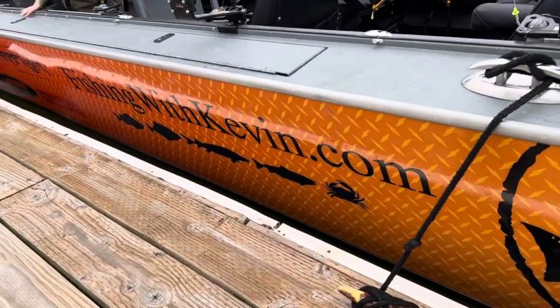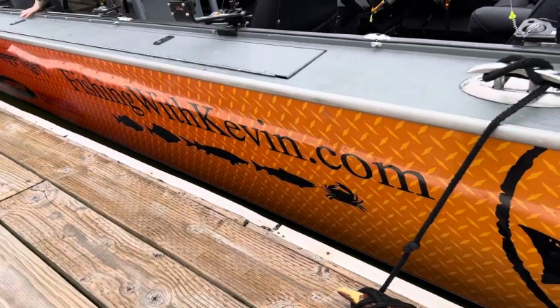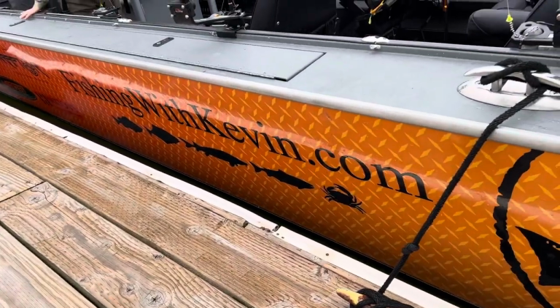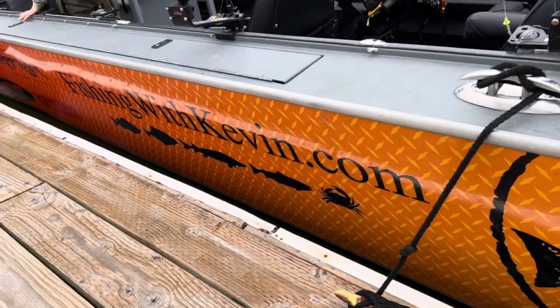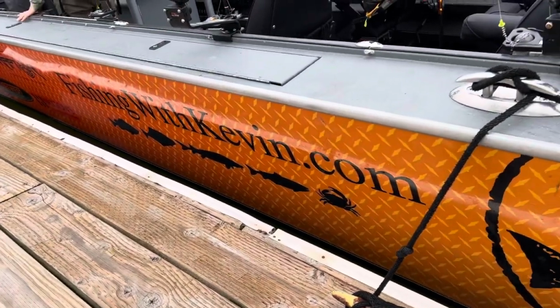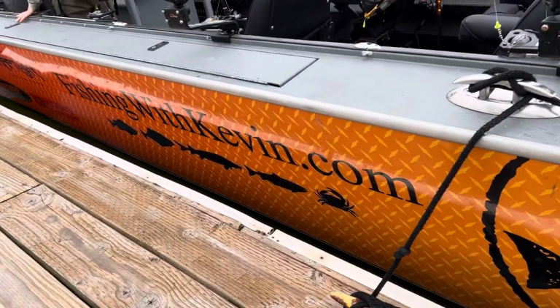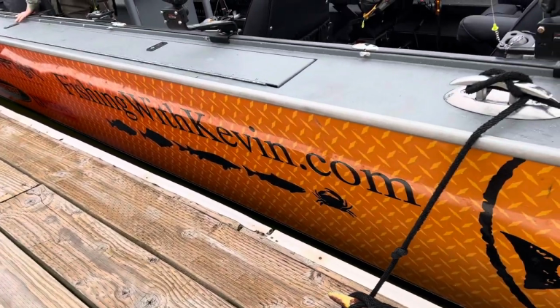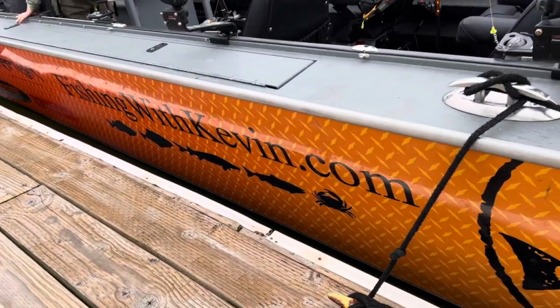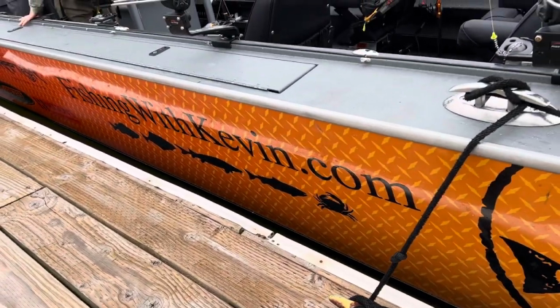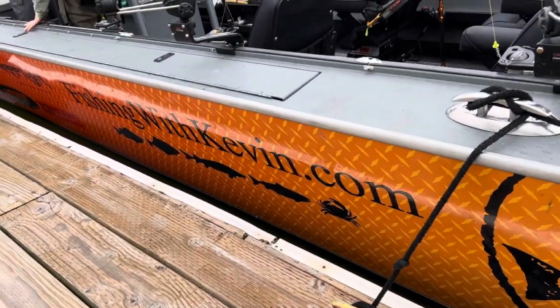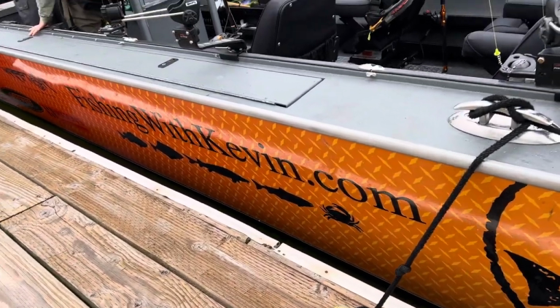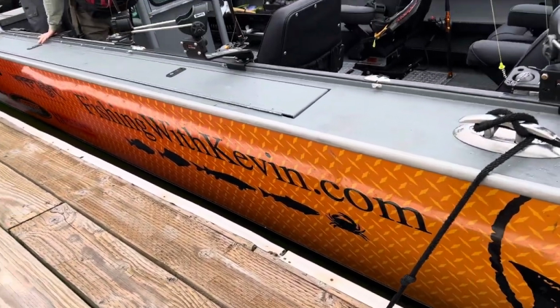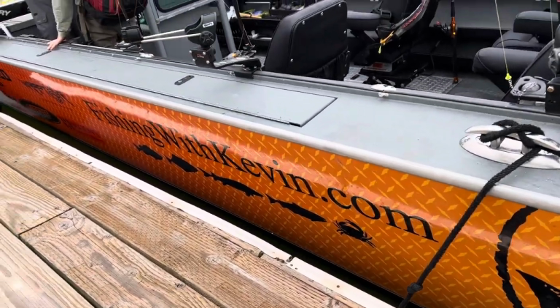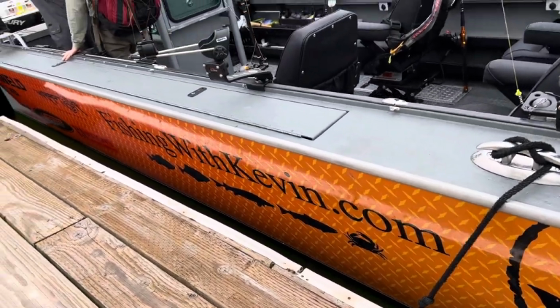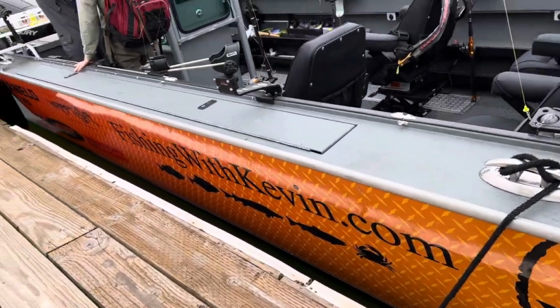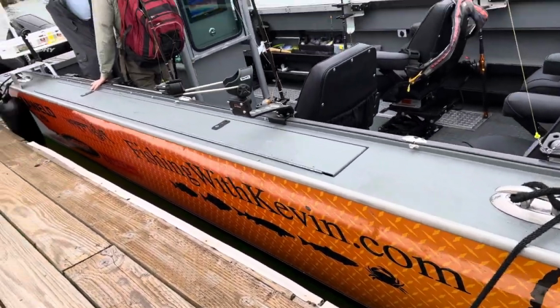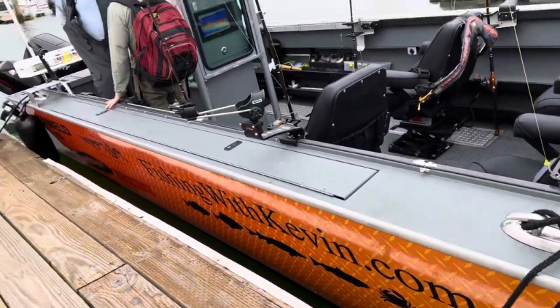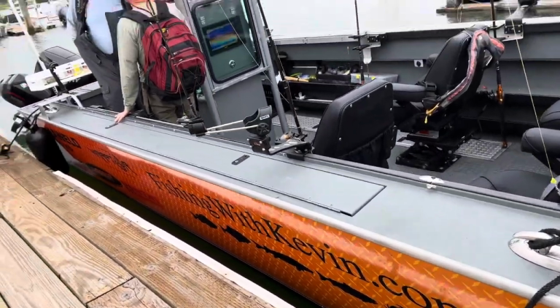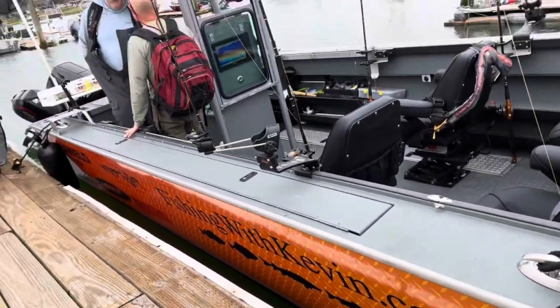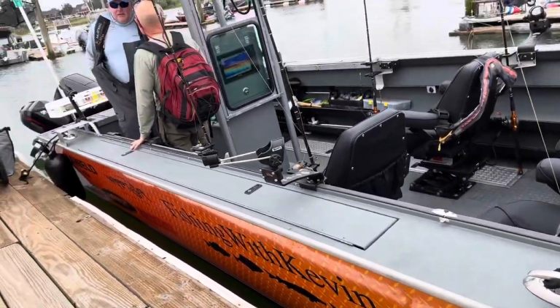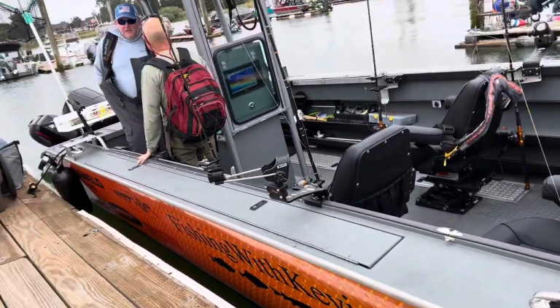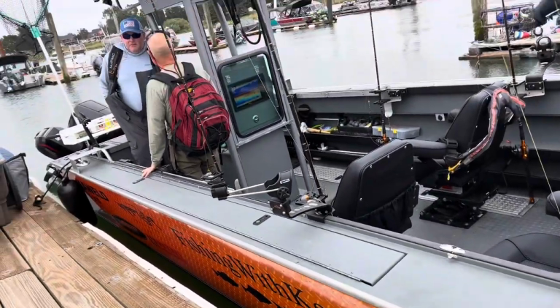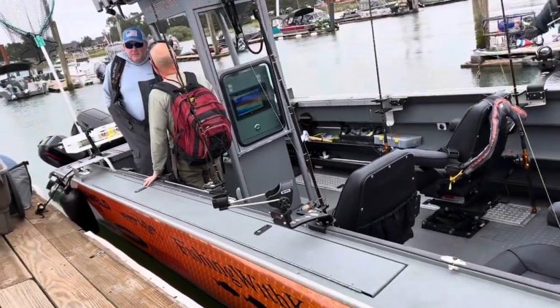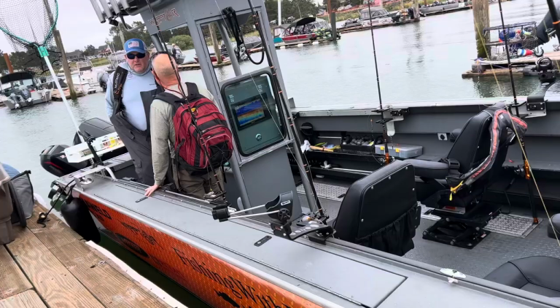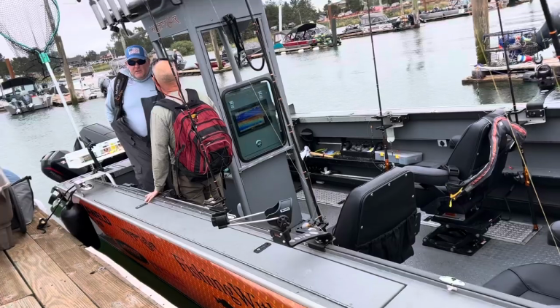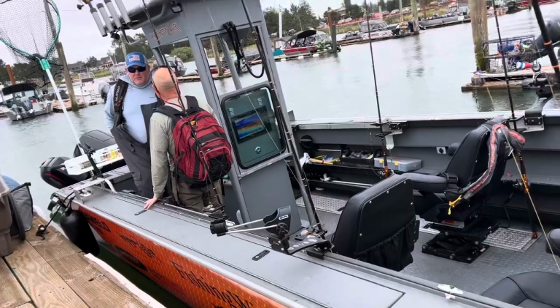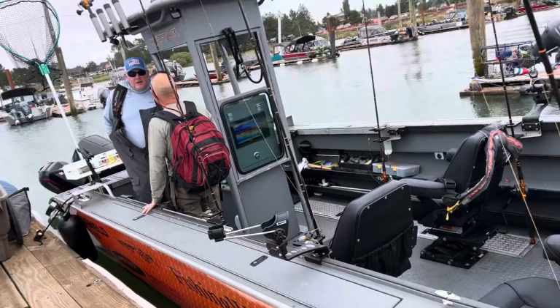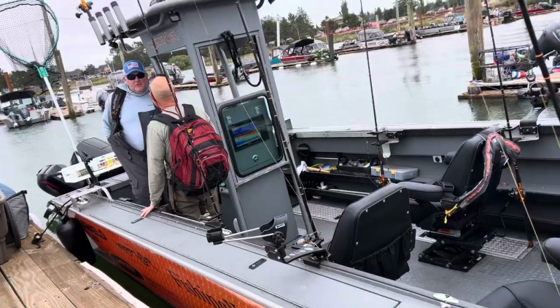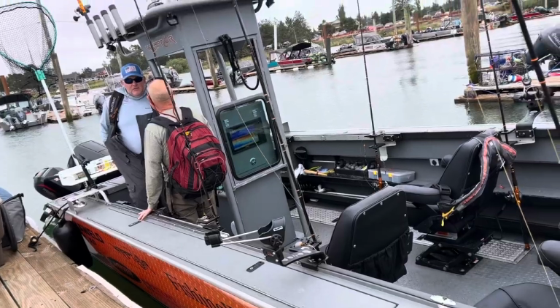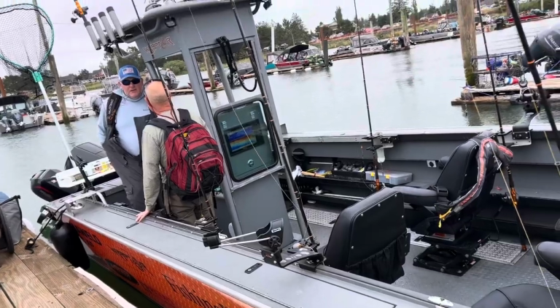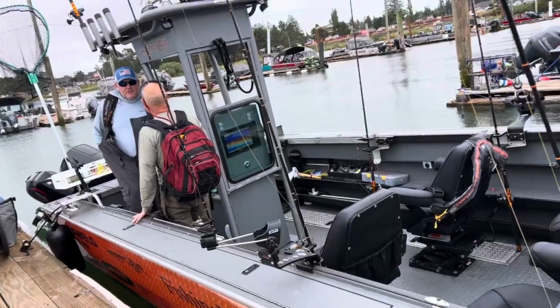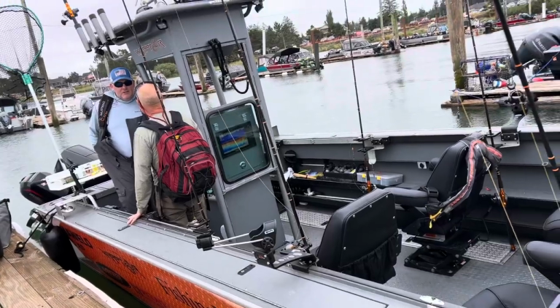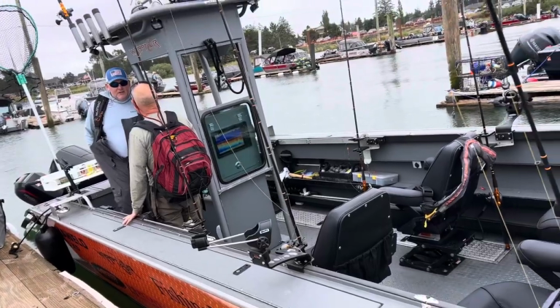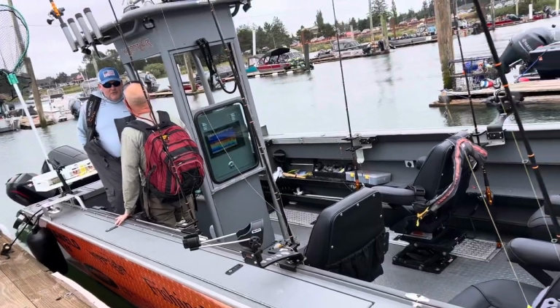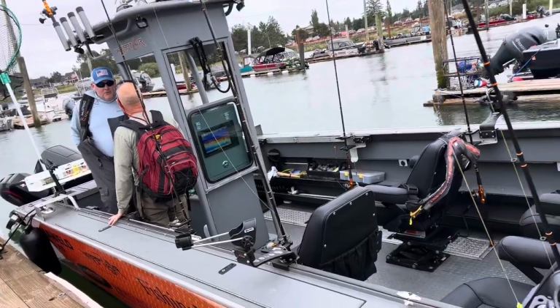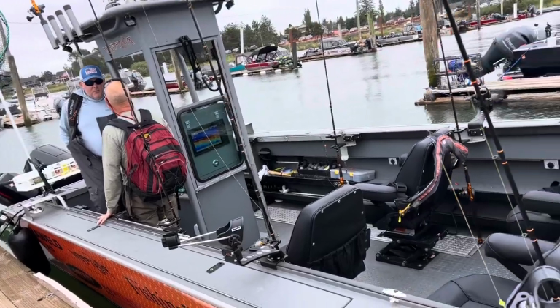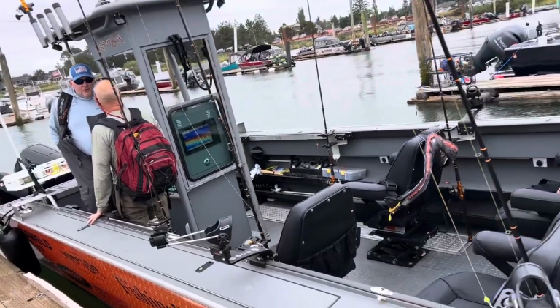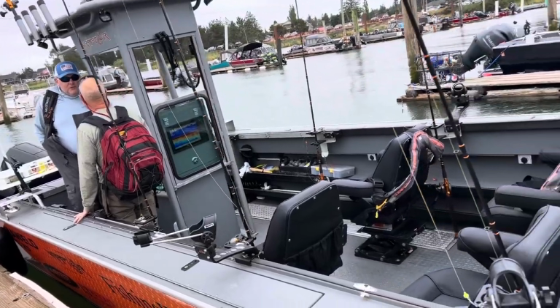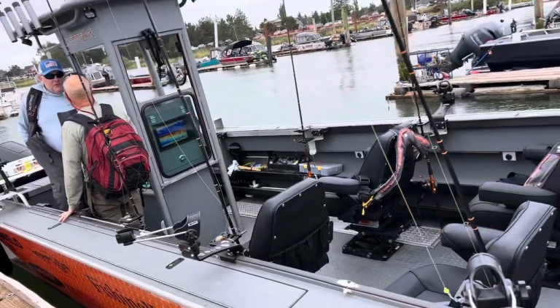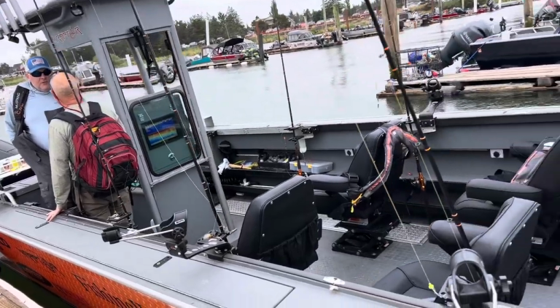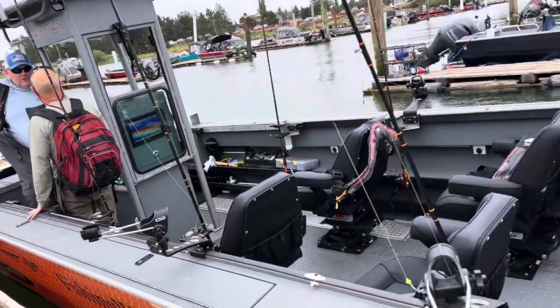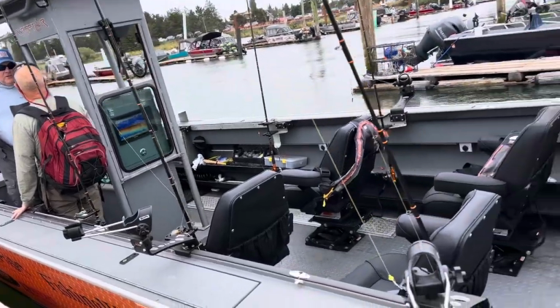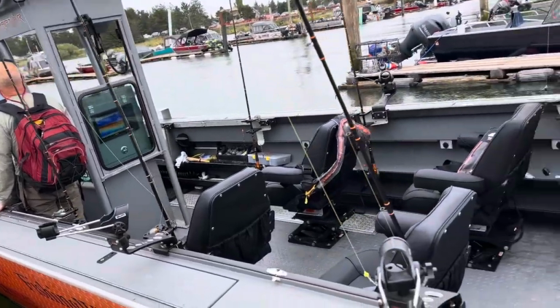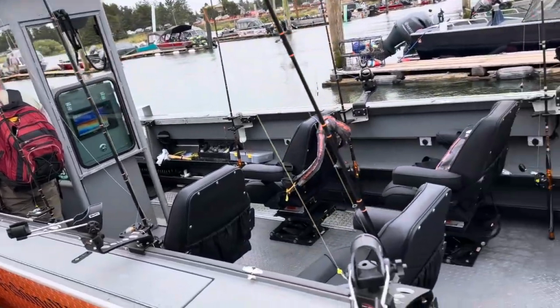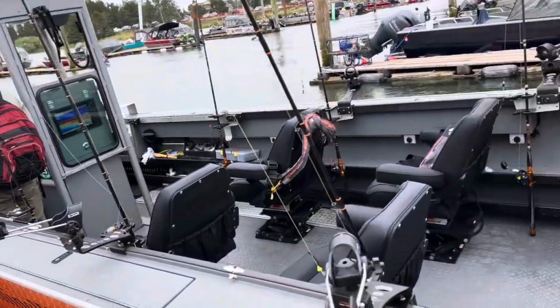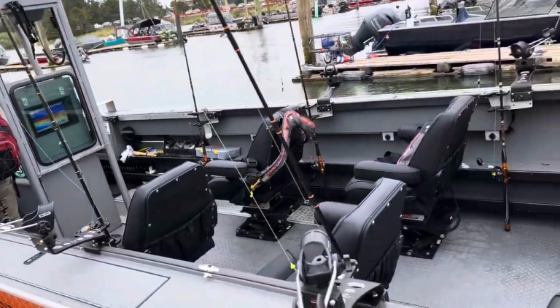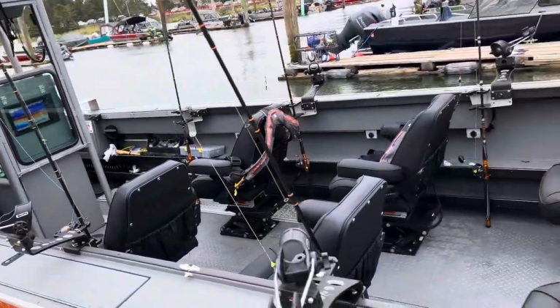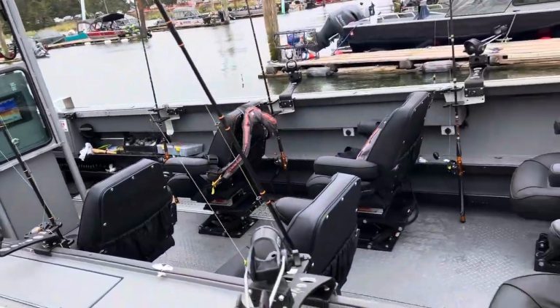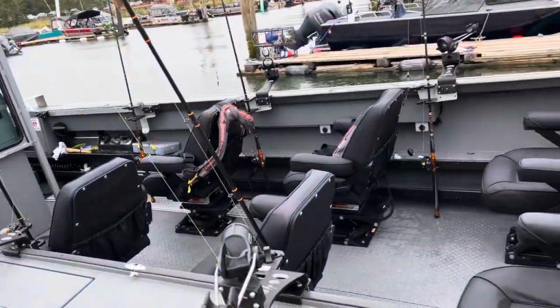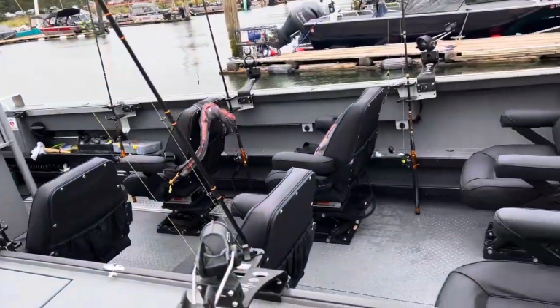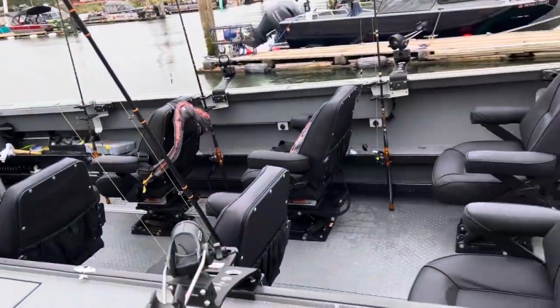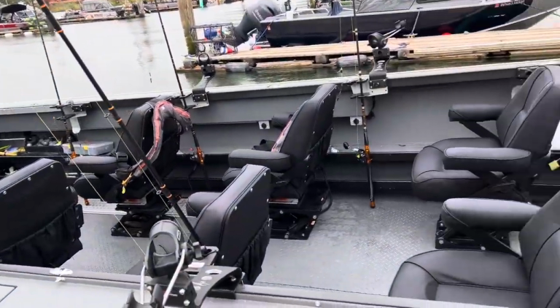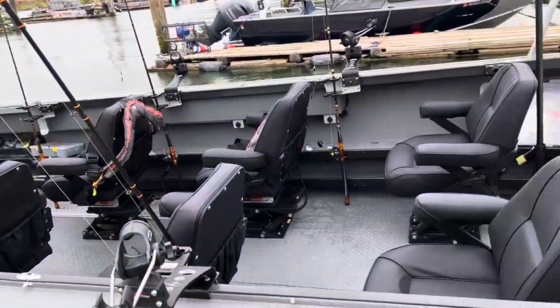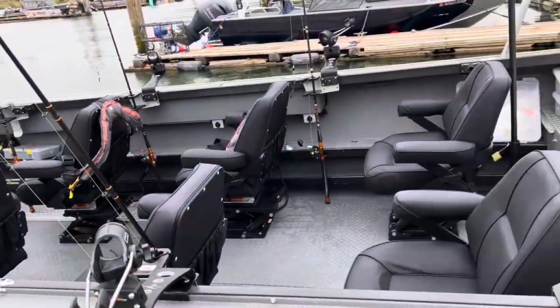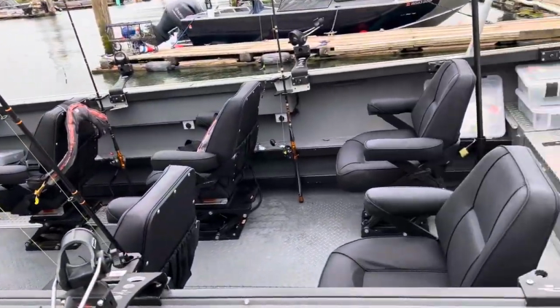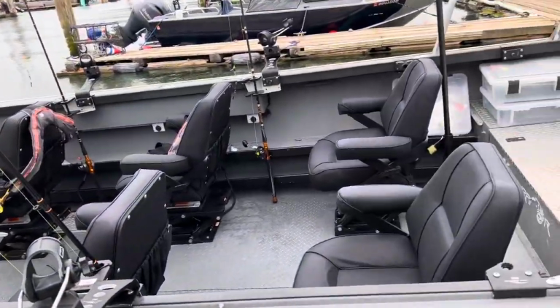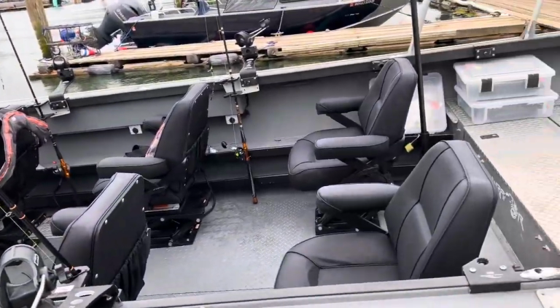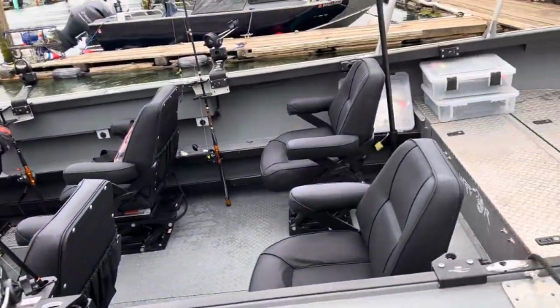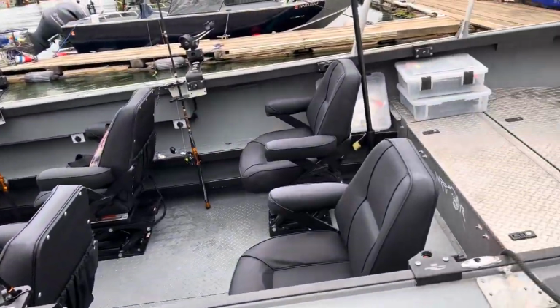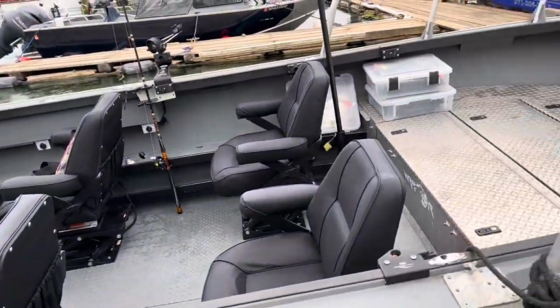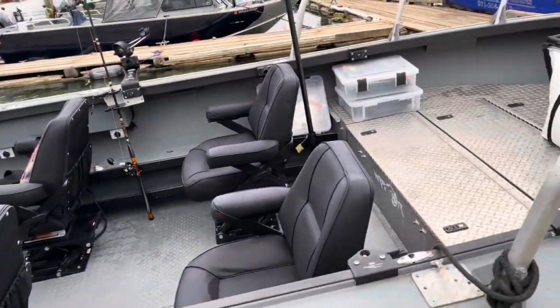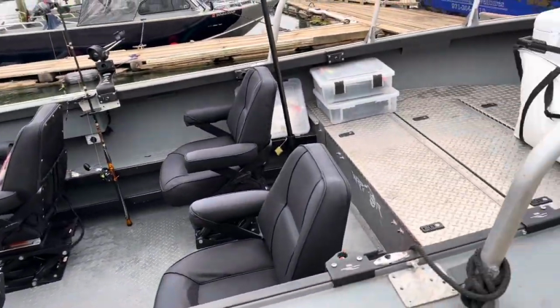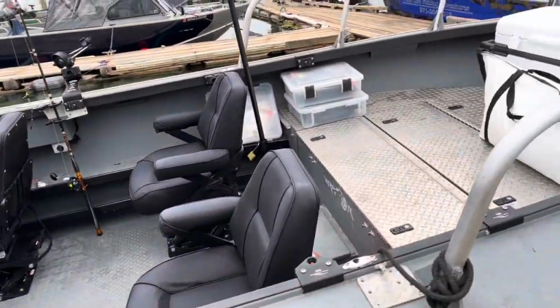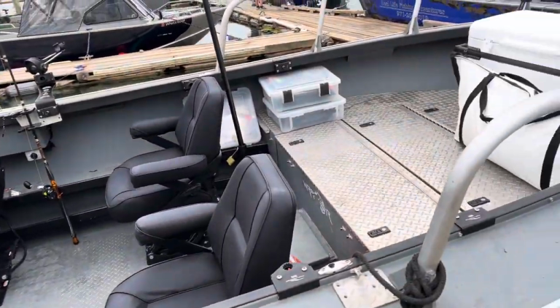FishingWithKevin.com — he's got a gorgeous boat, so comfortable.